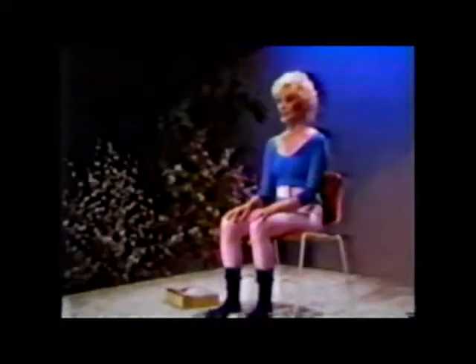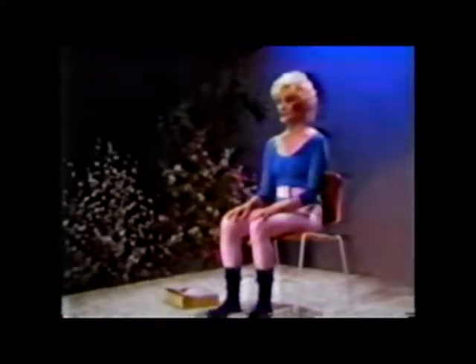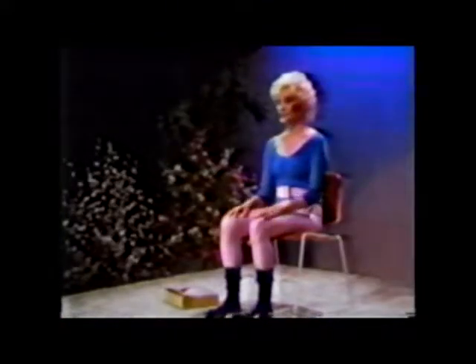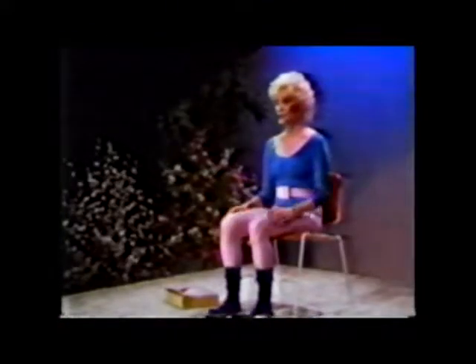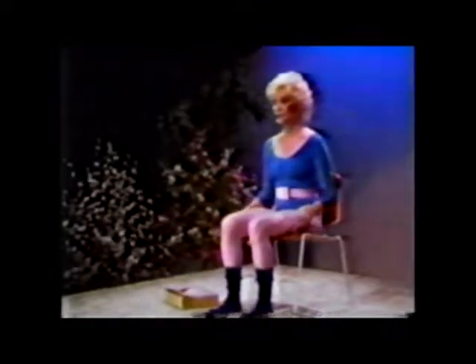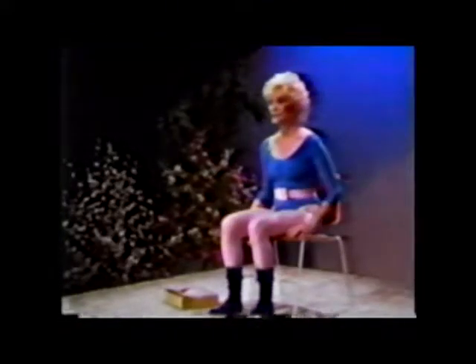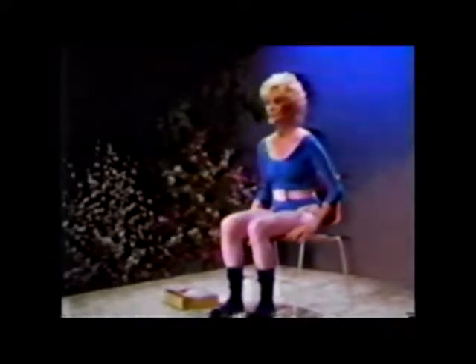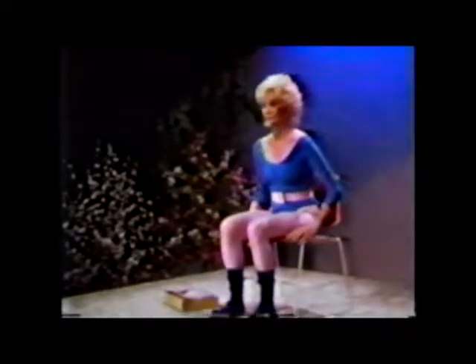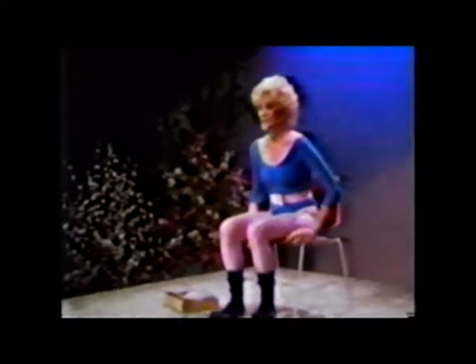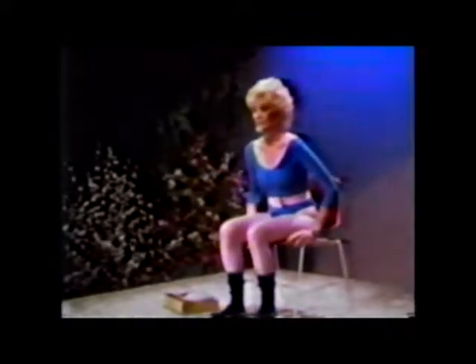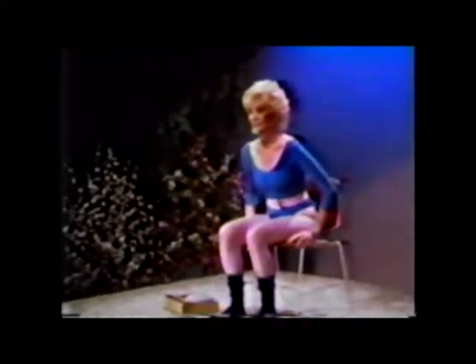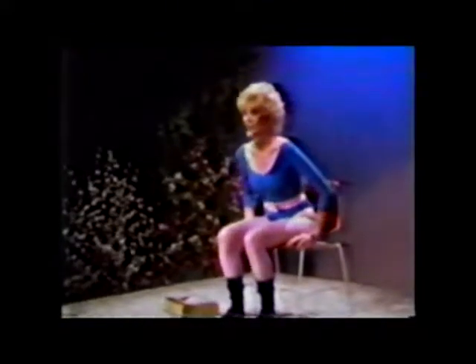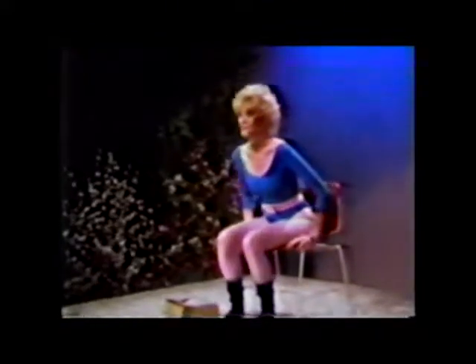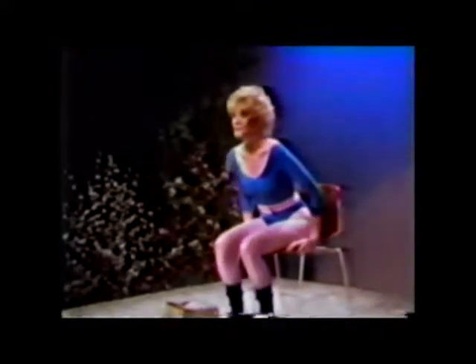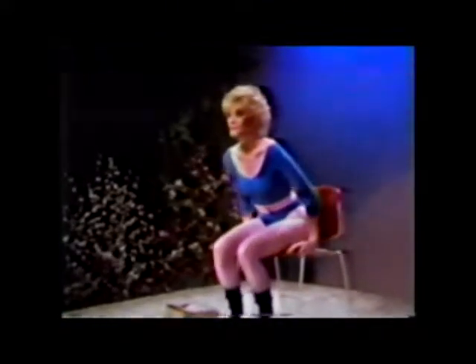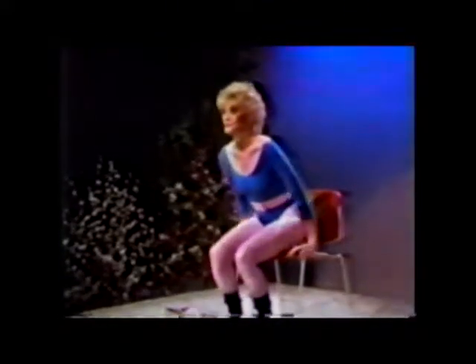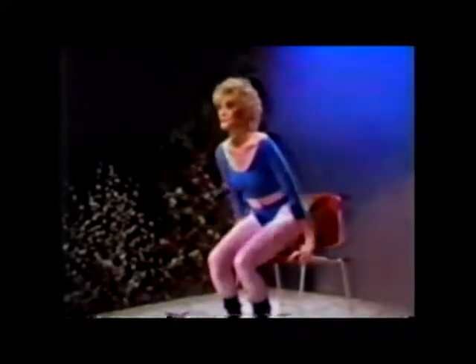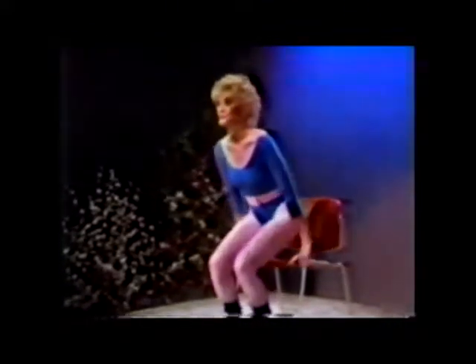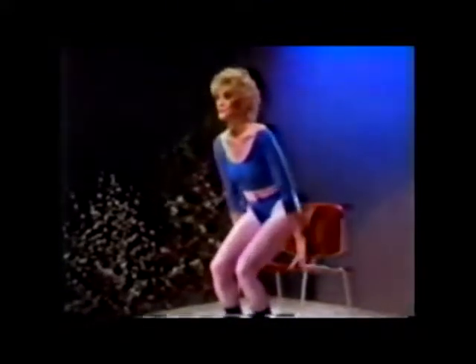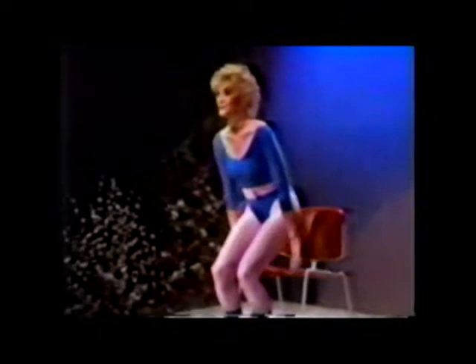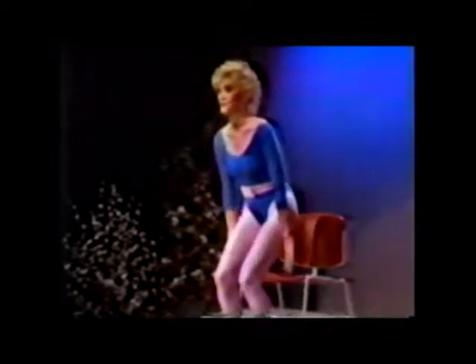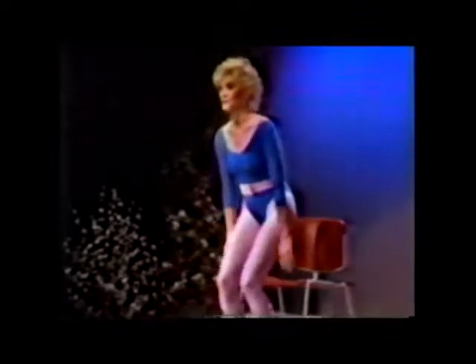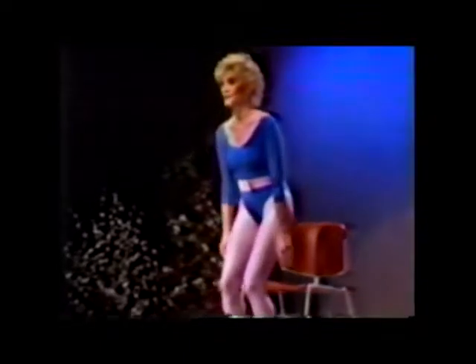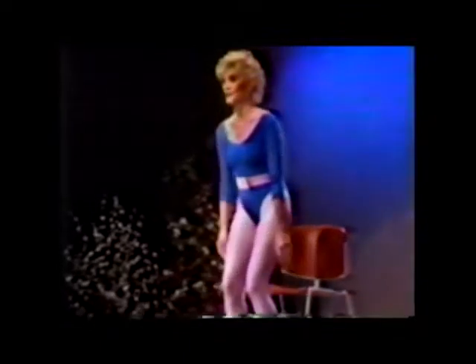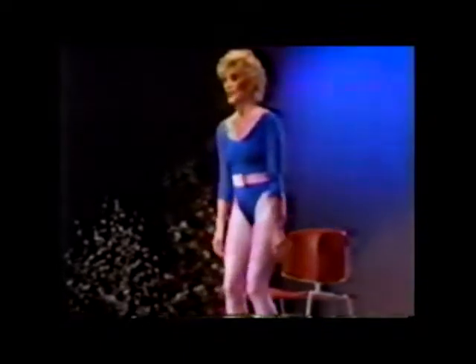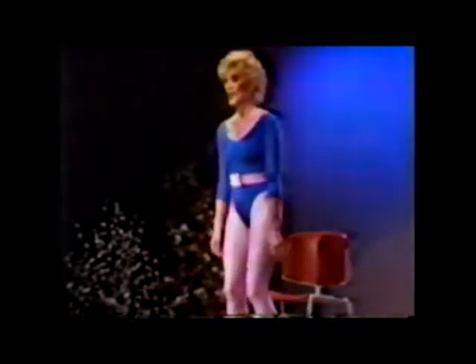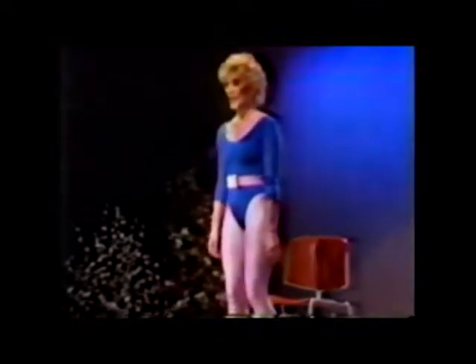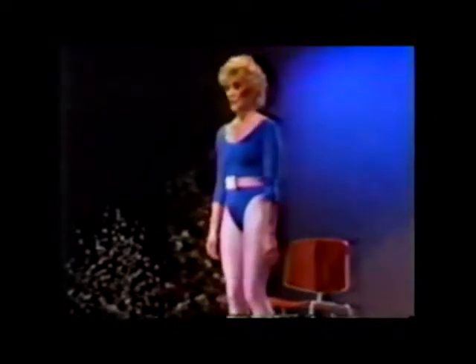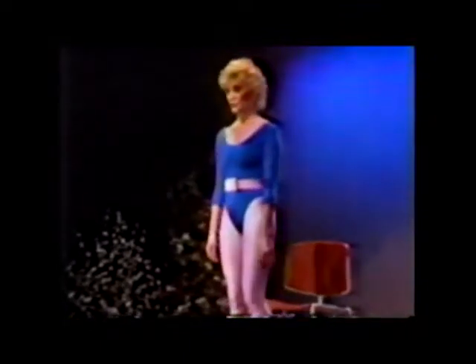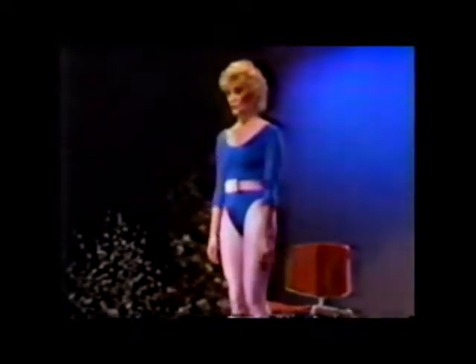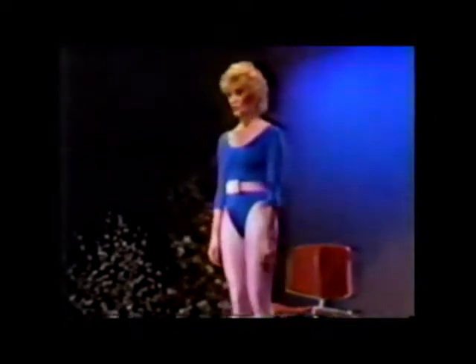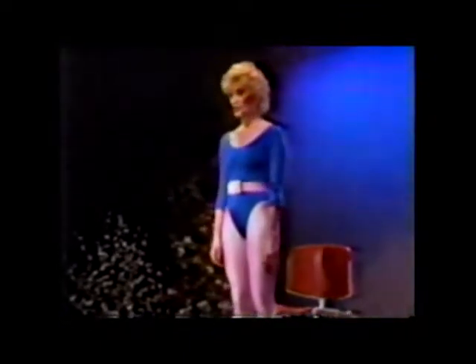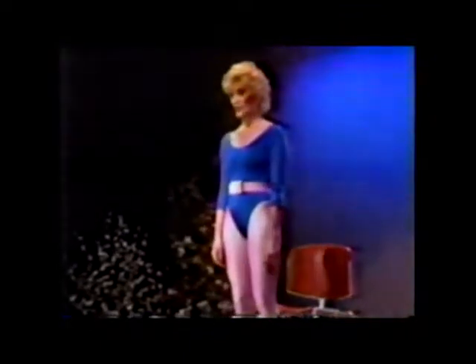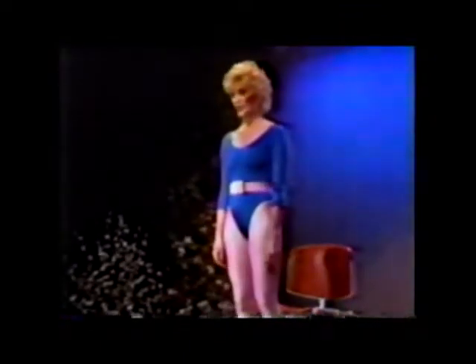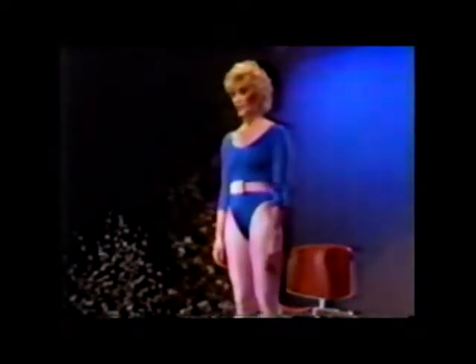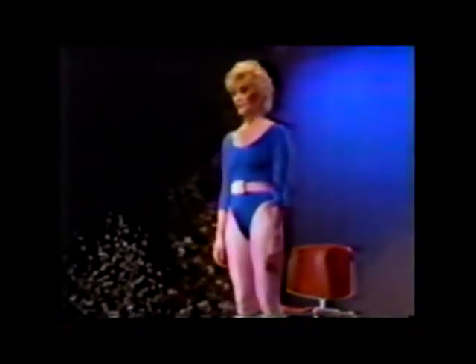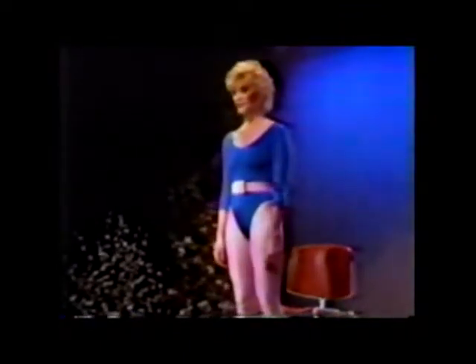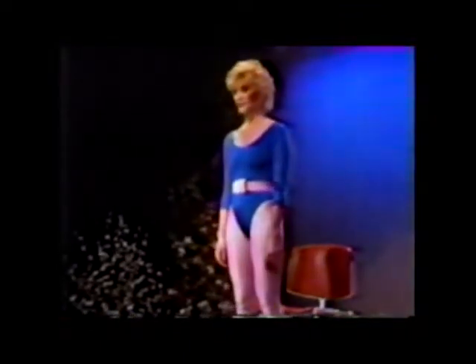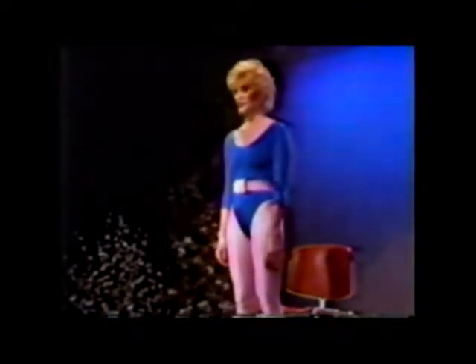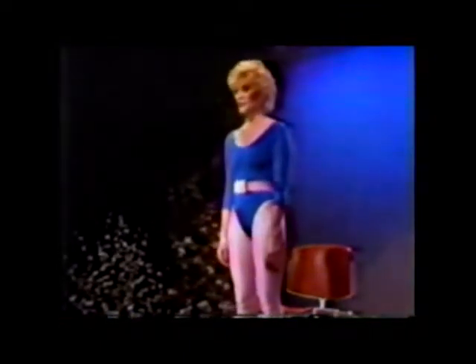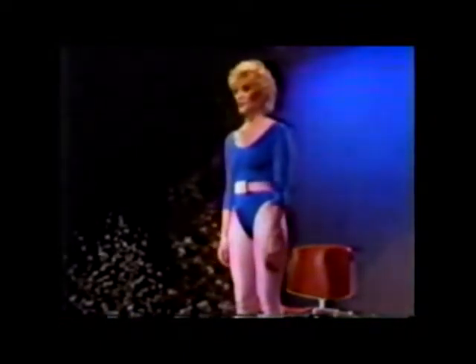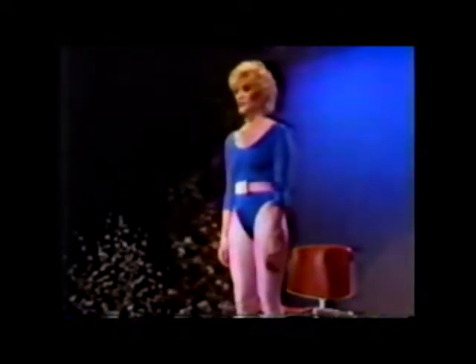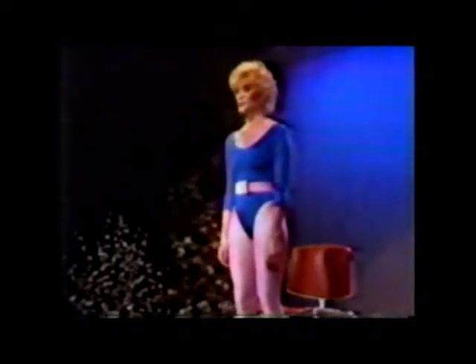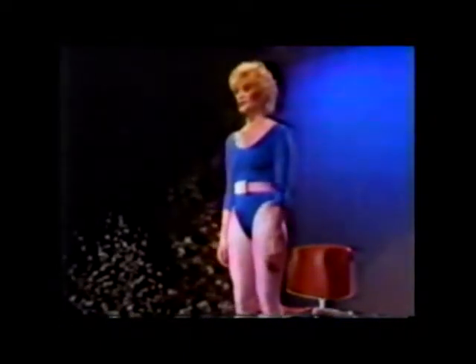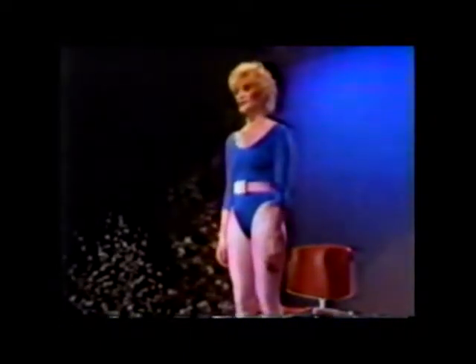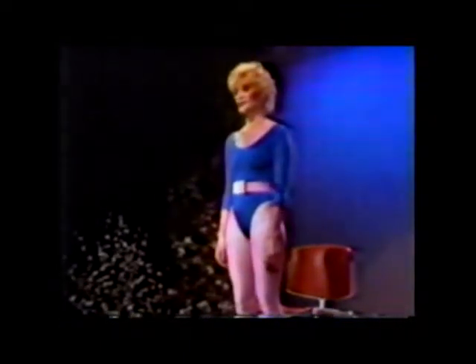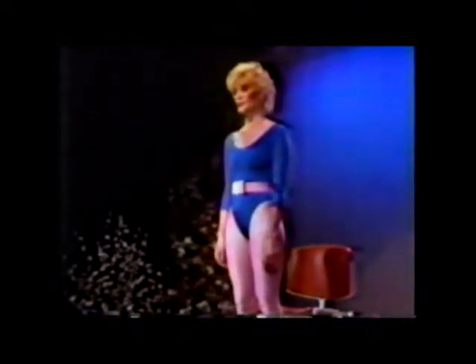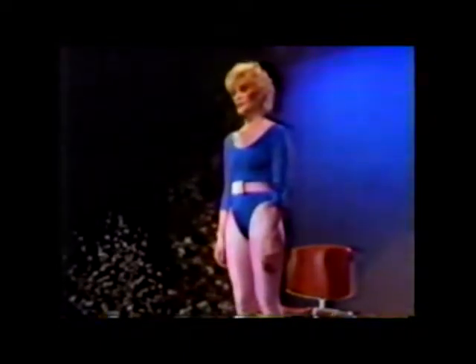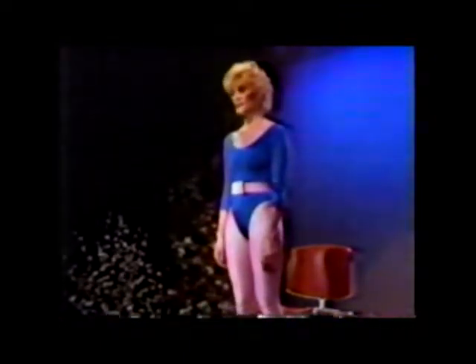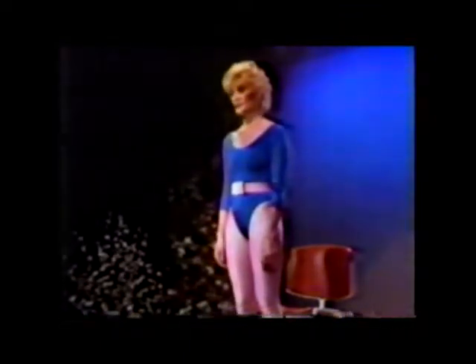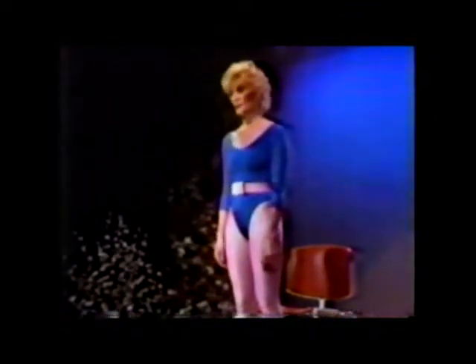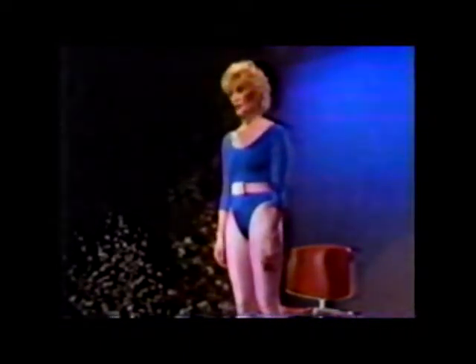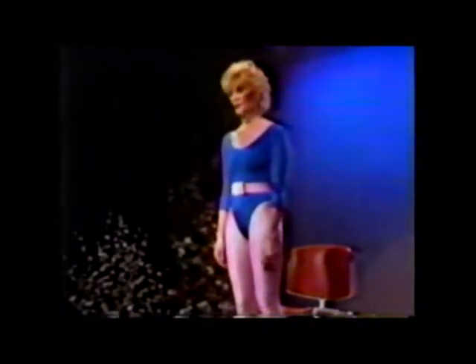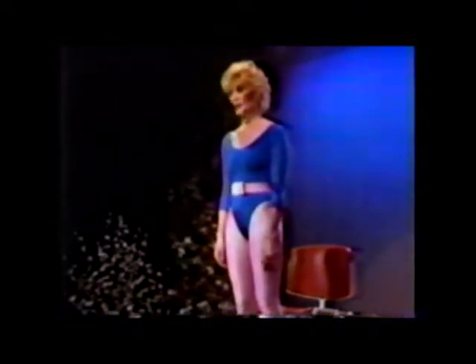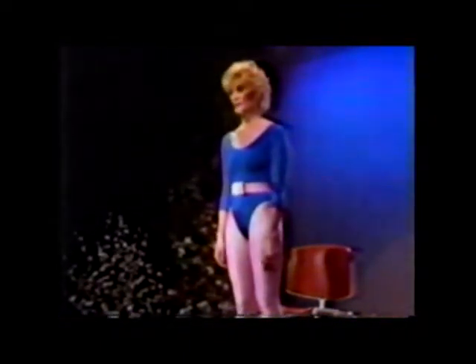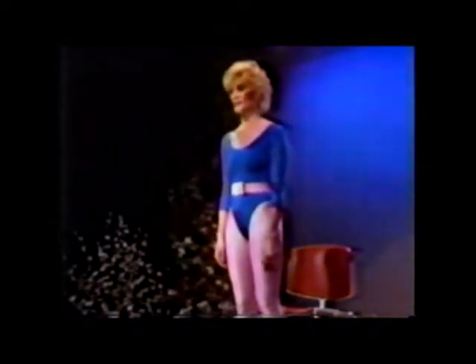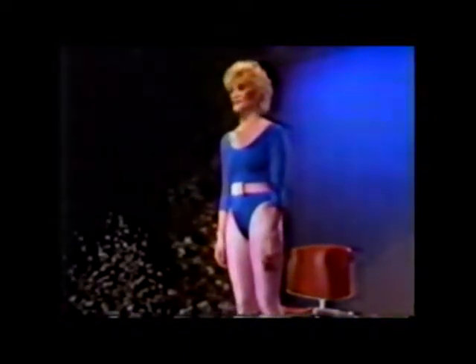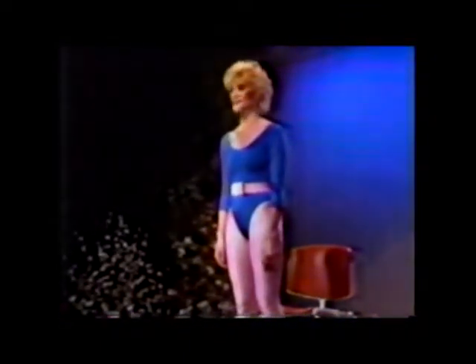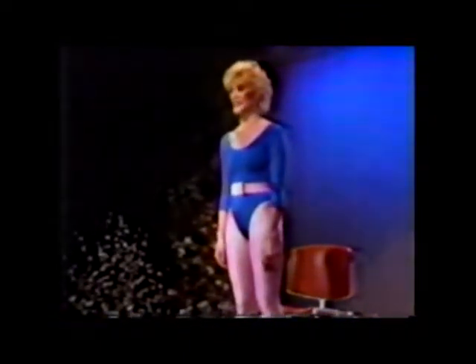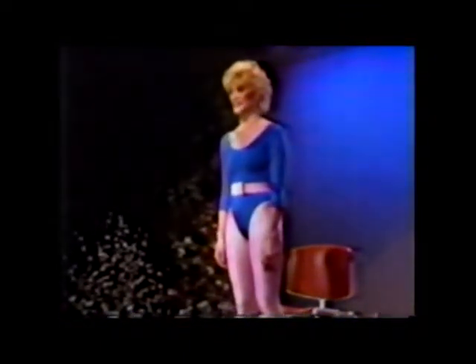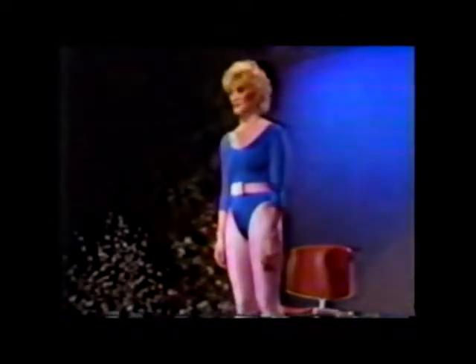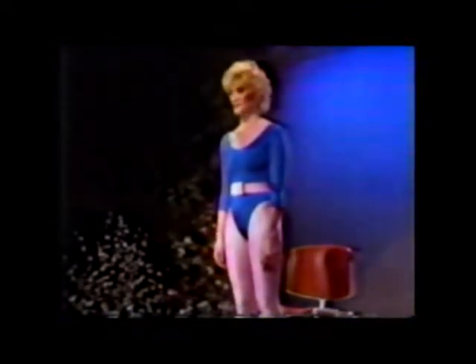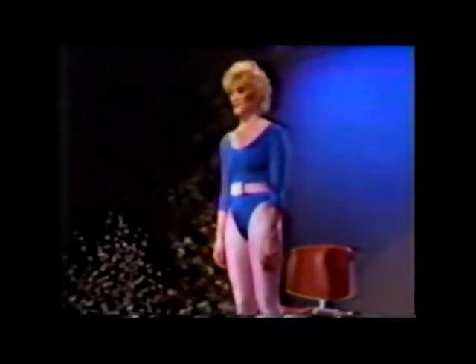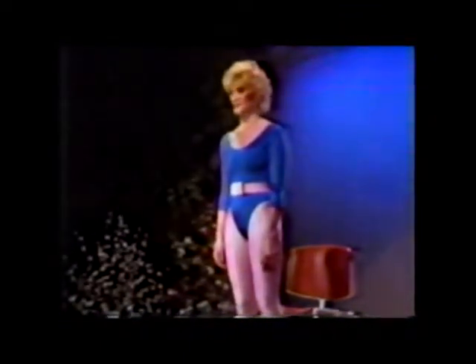Now, slowly stand up. And move your chair, because we're going to do the rest of the program in a standing position.